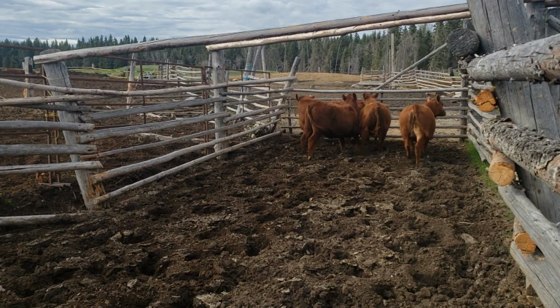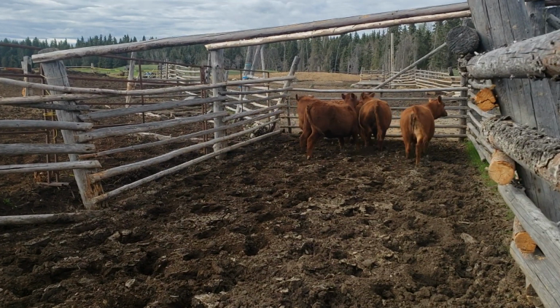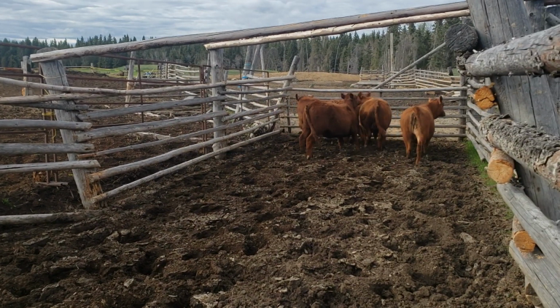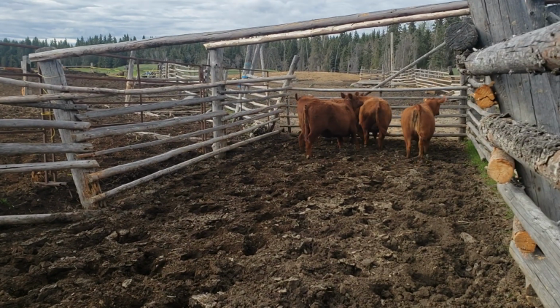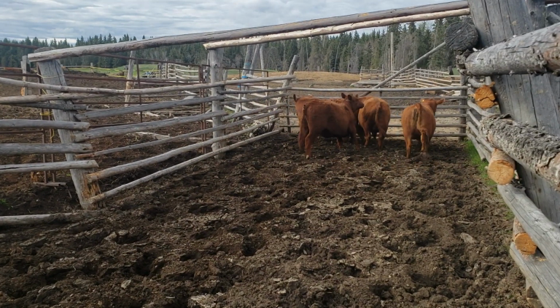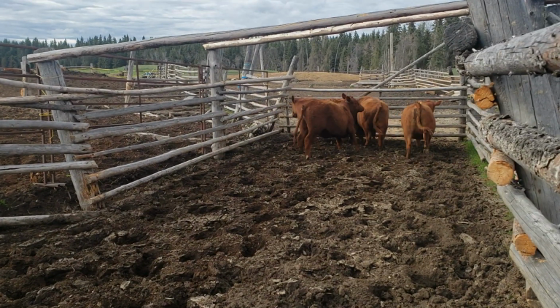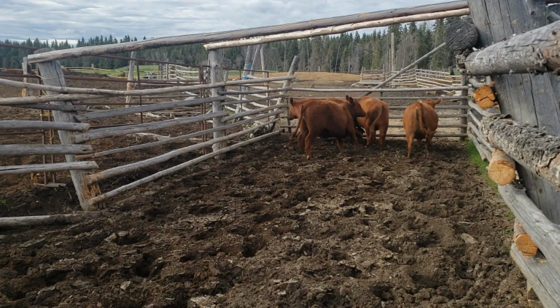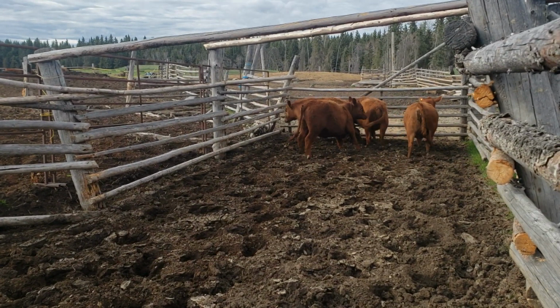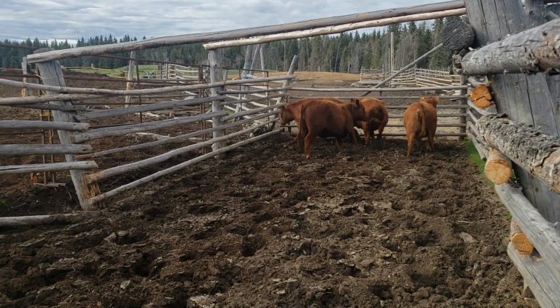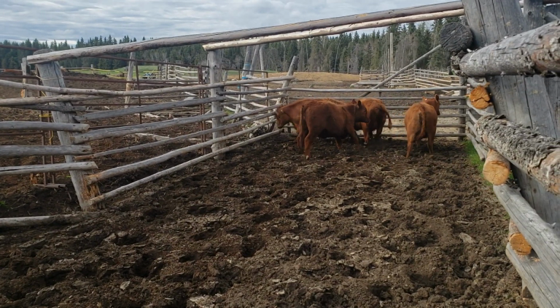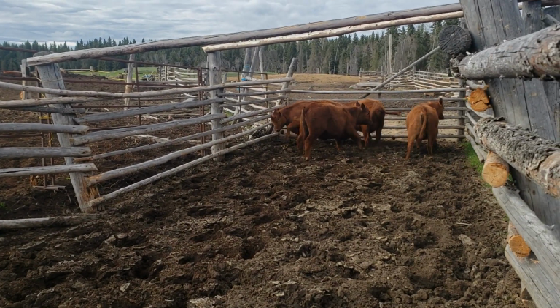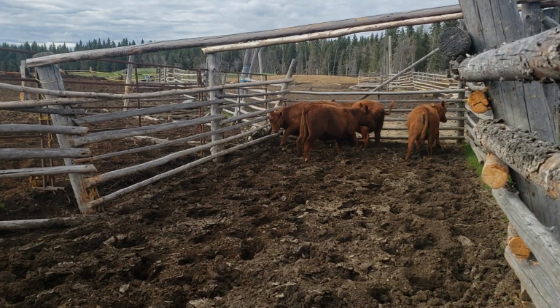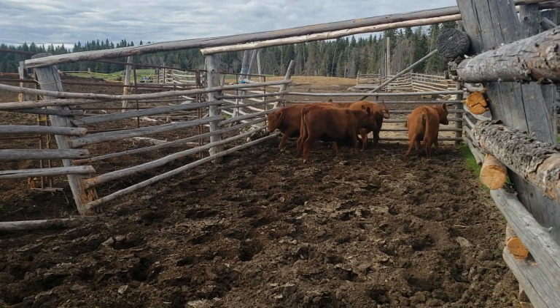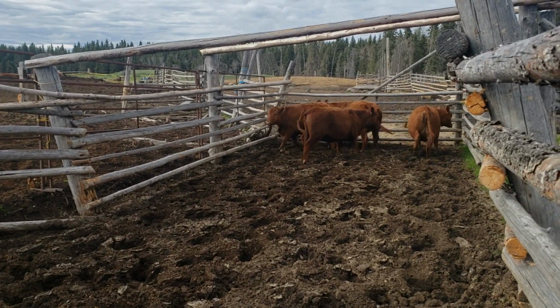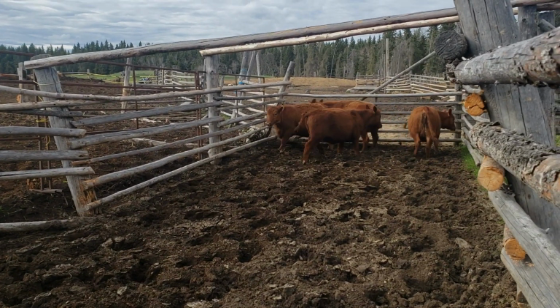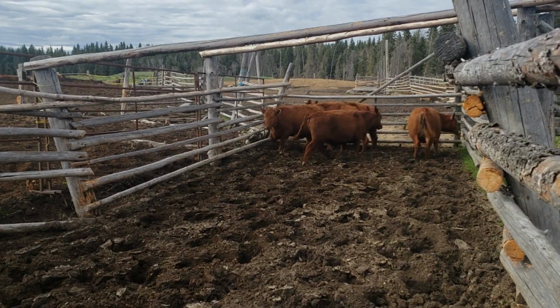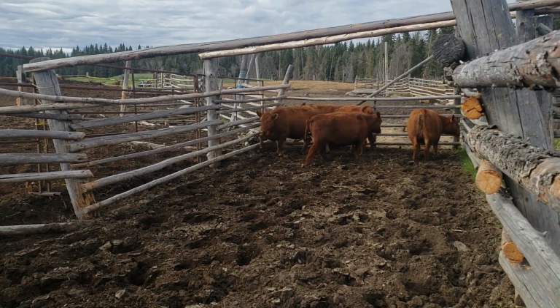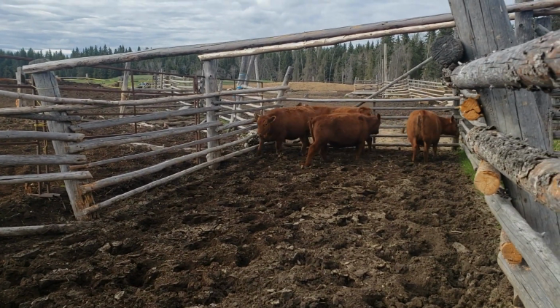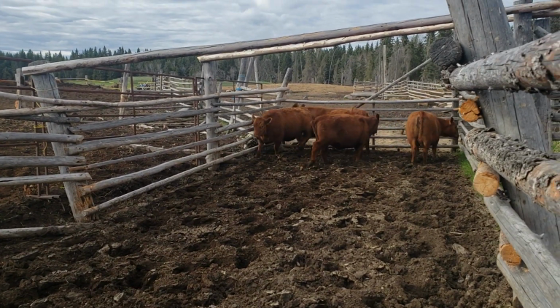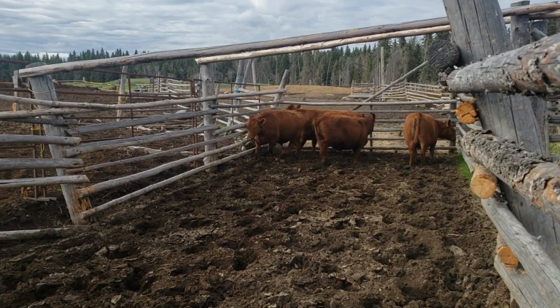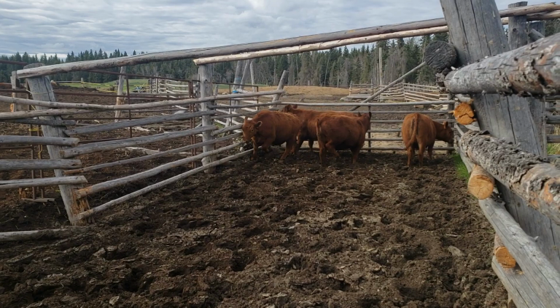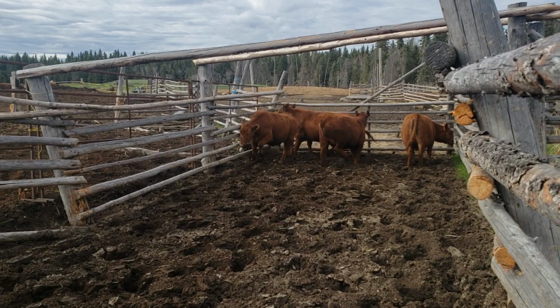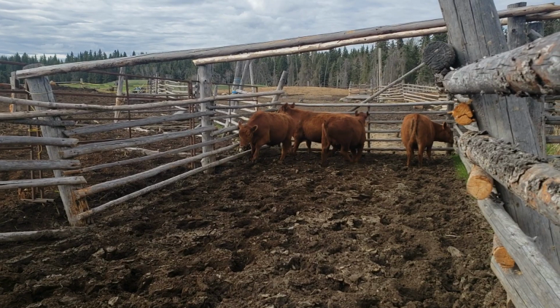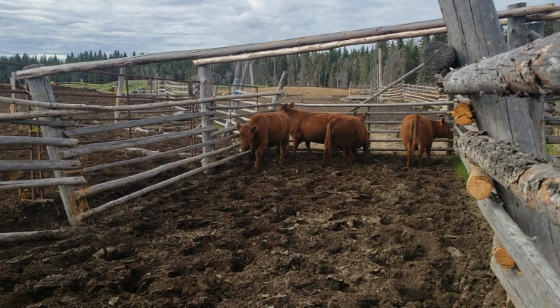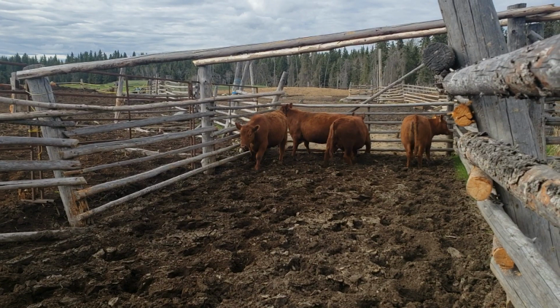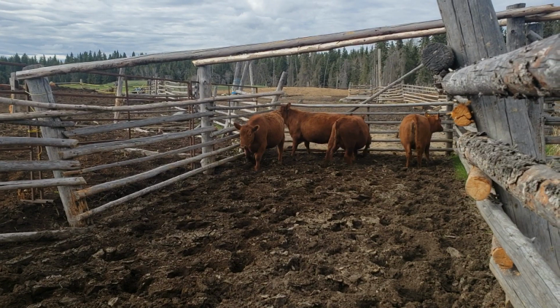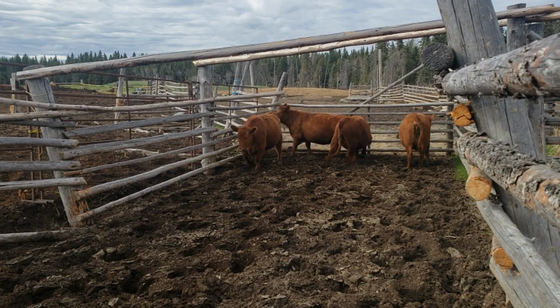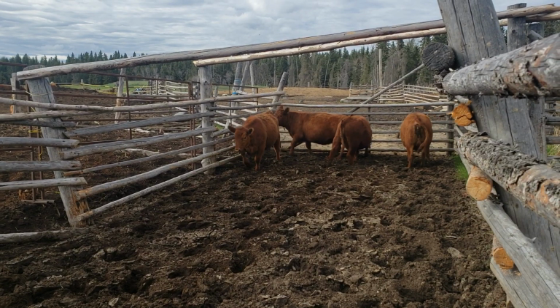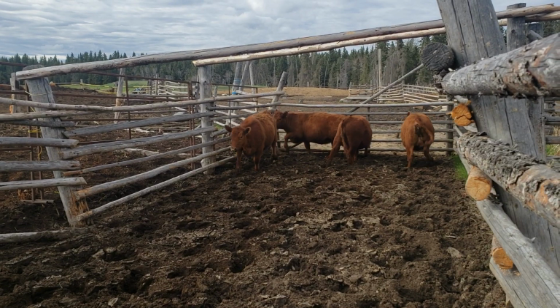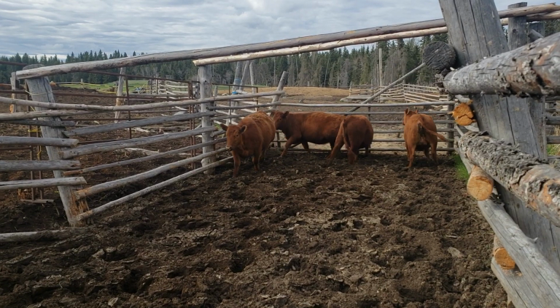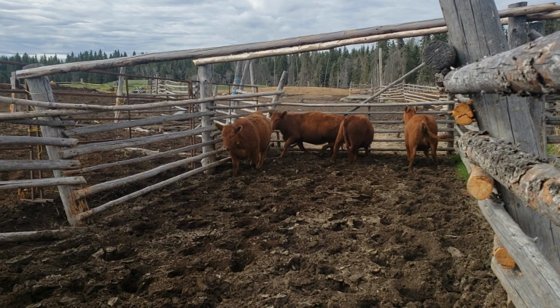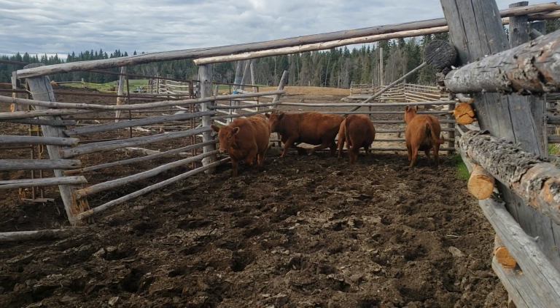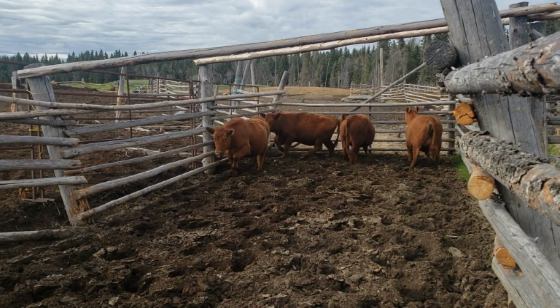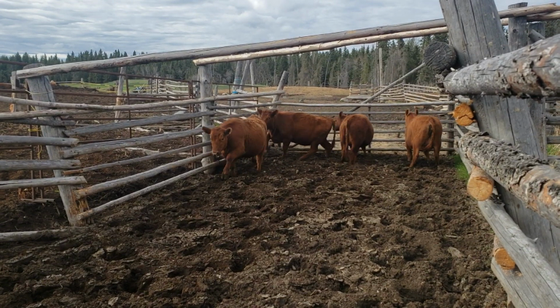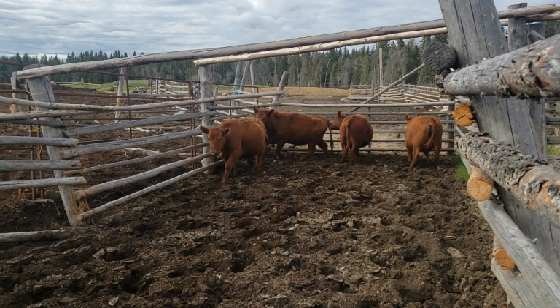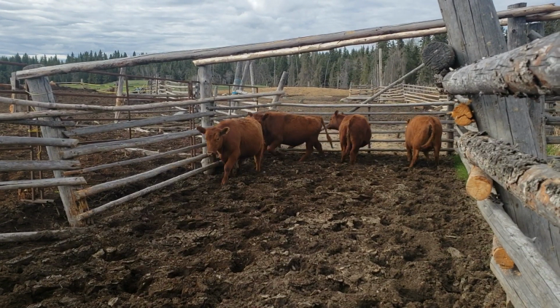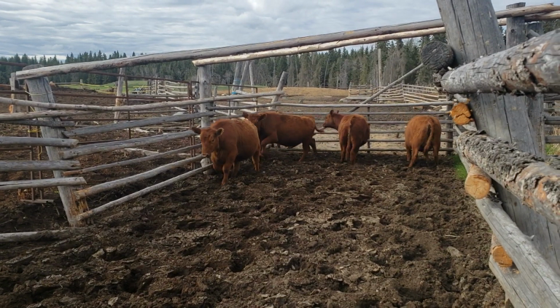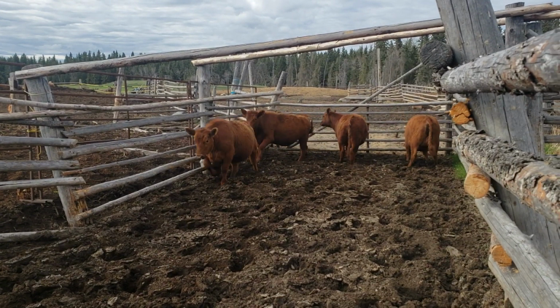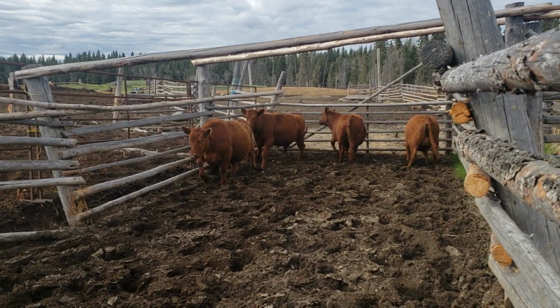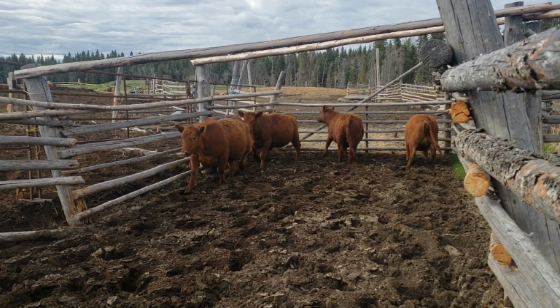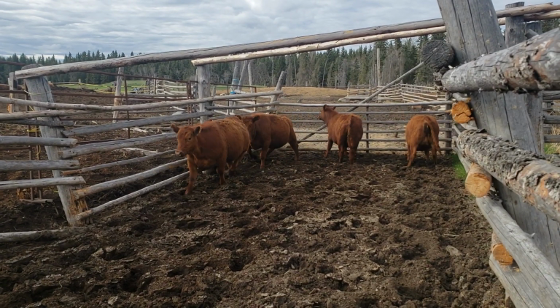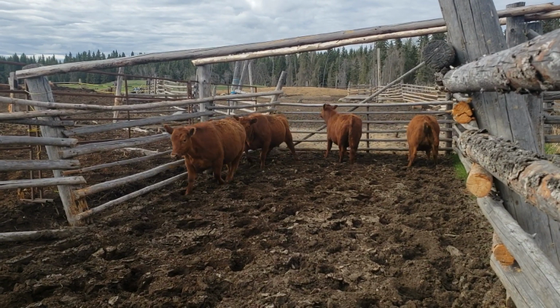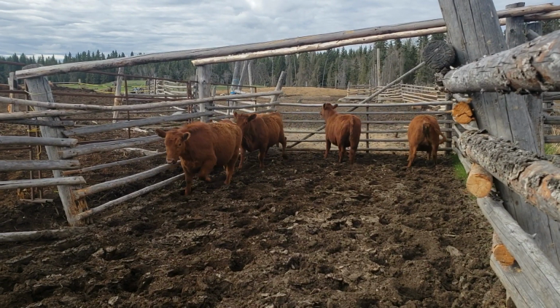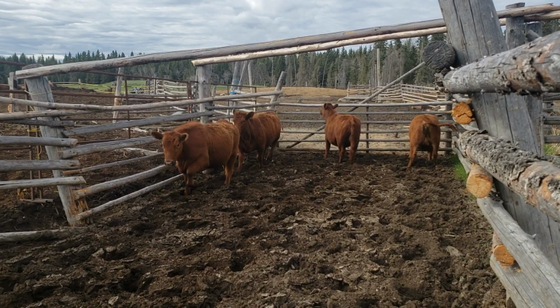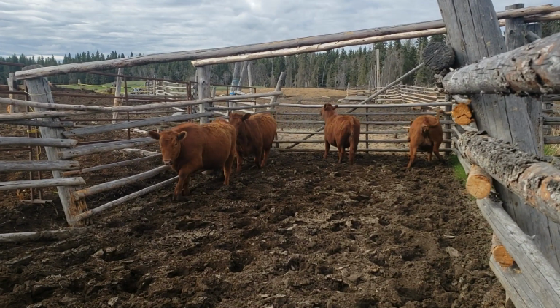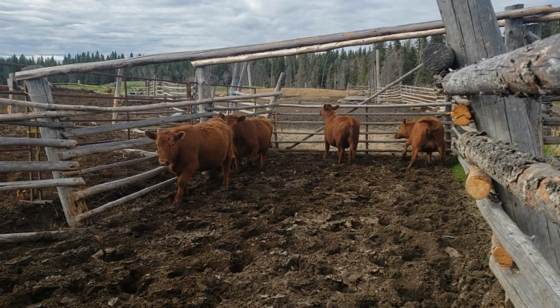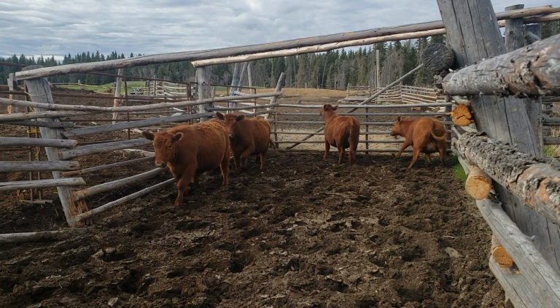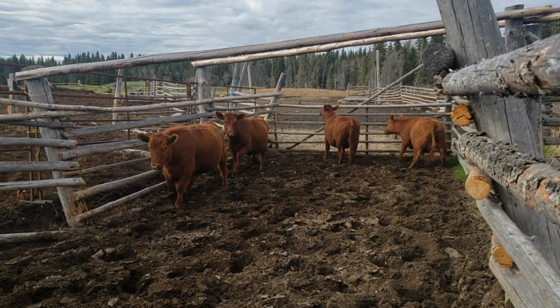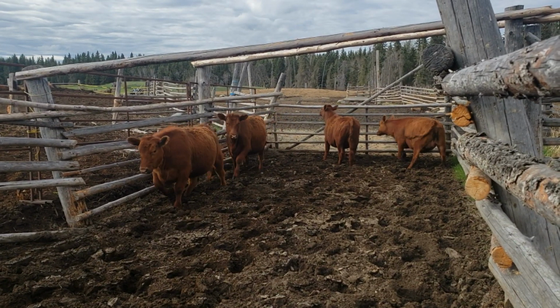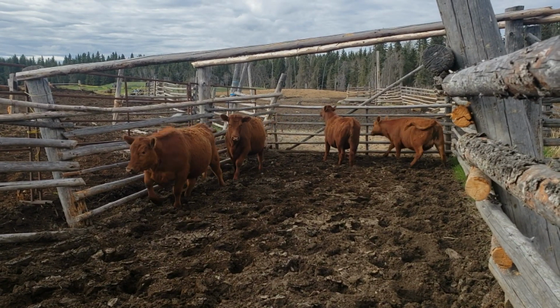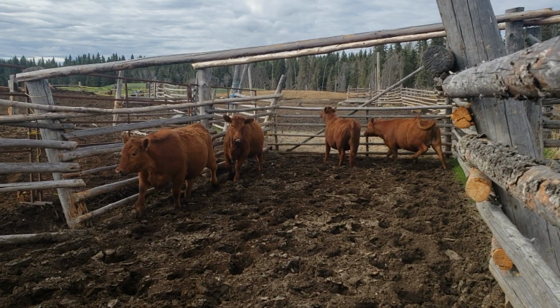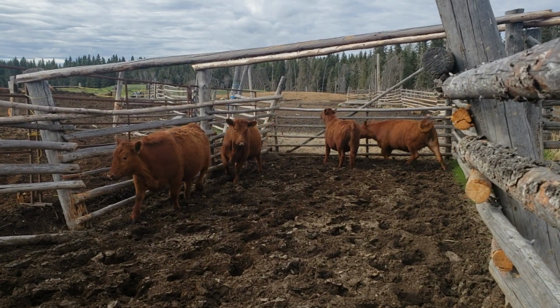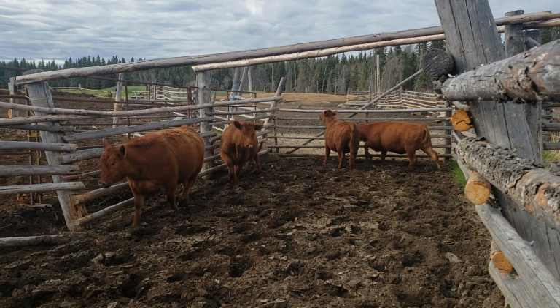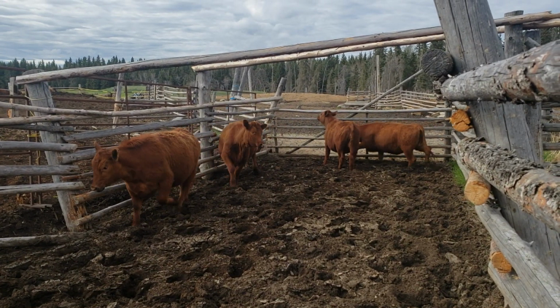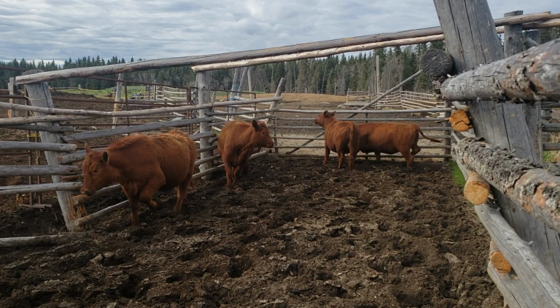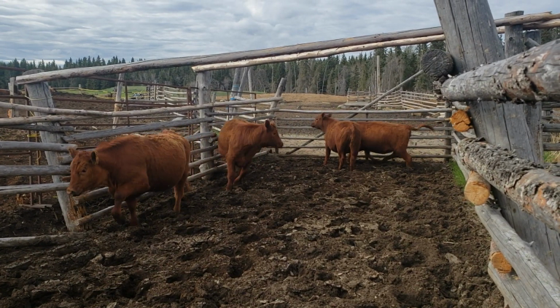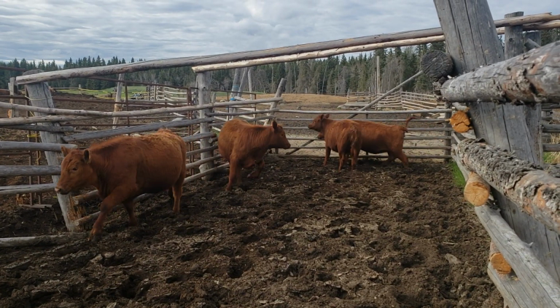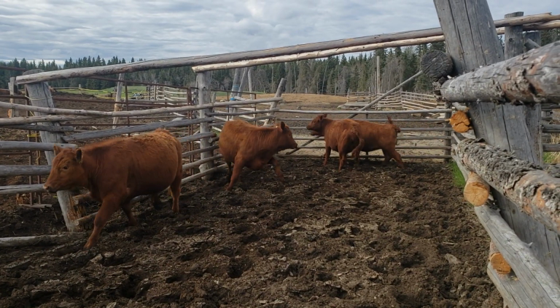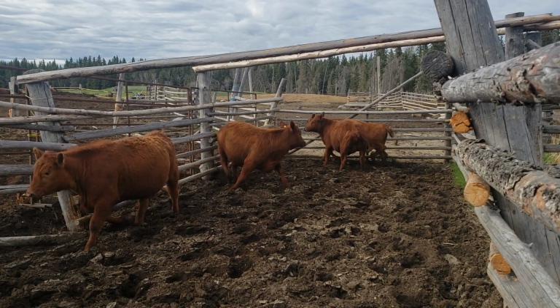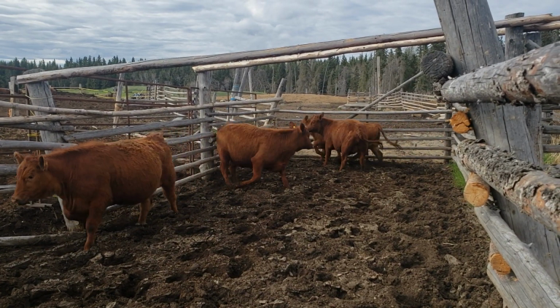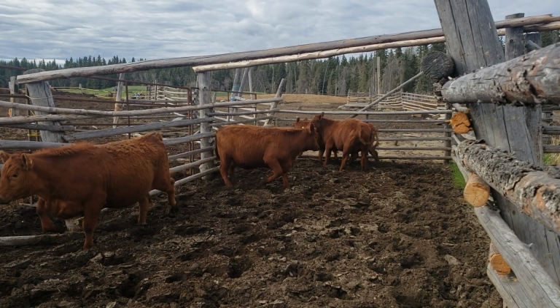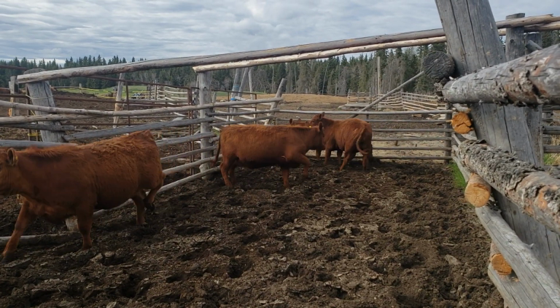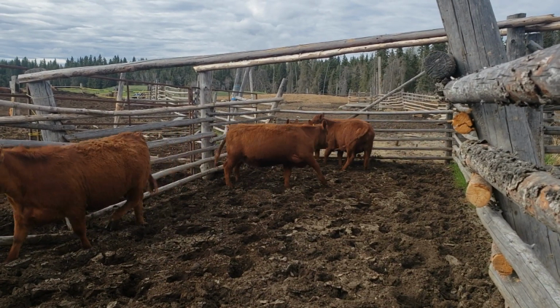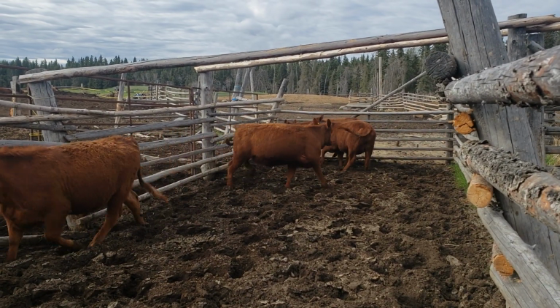So they'll be going out to pasture soon with the bulls, and hopefully next spring they'll raise us some nice calves.